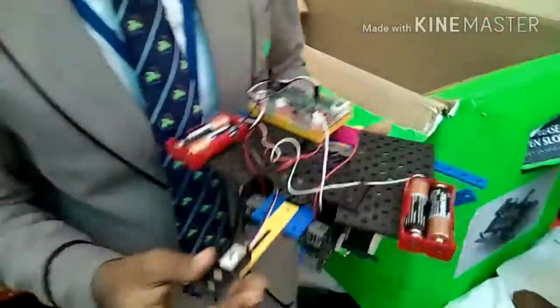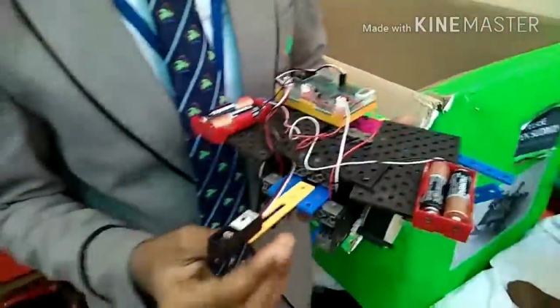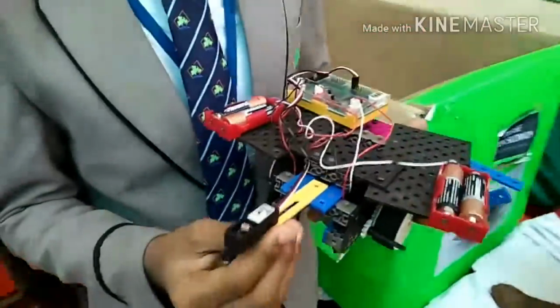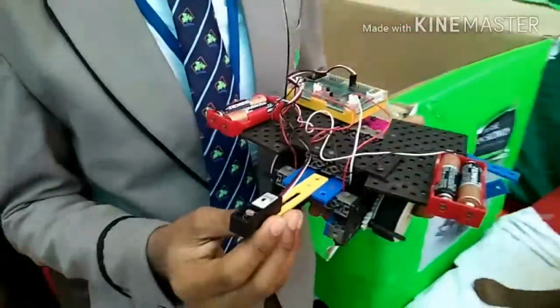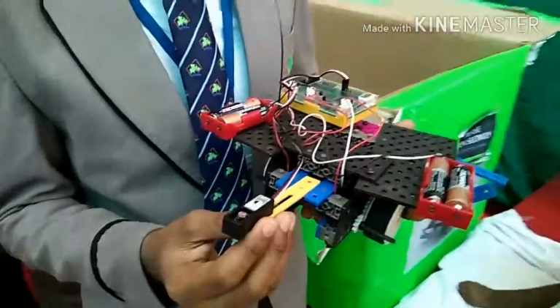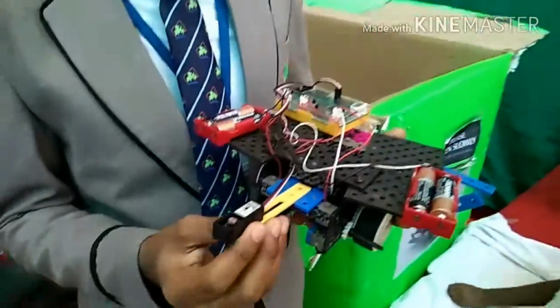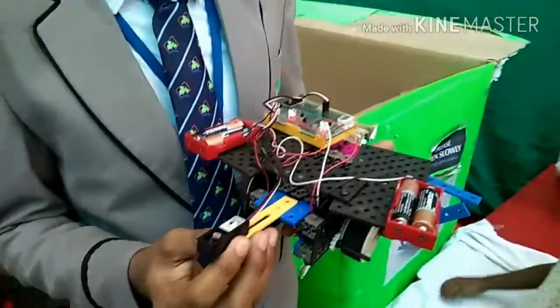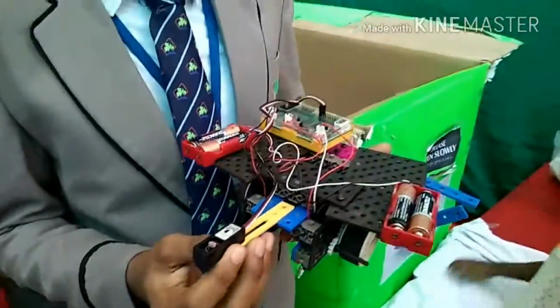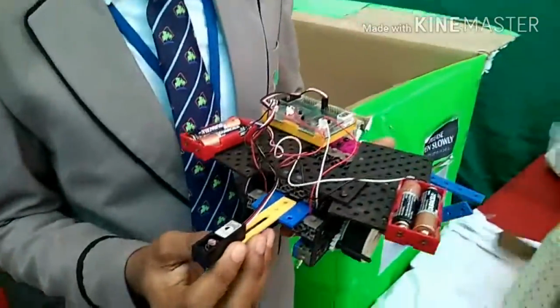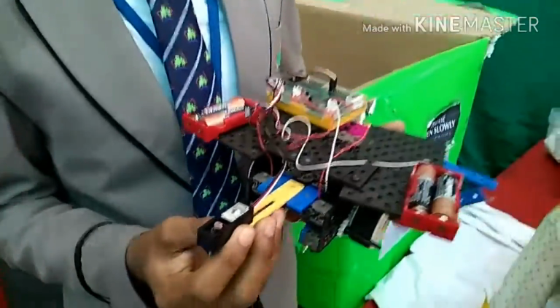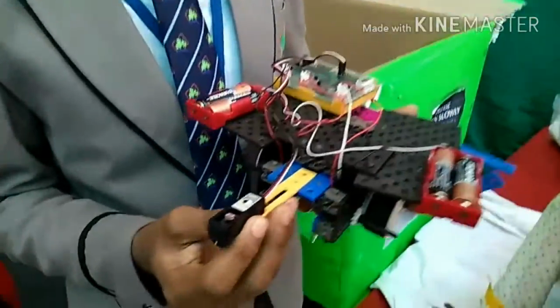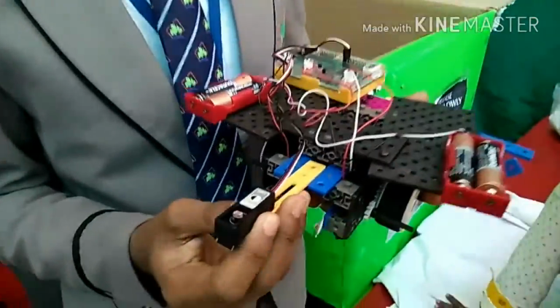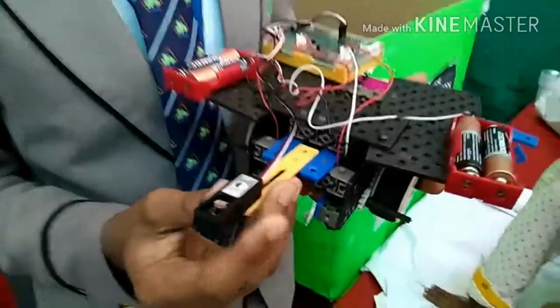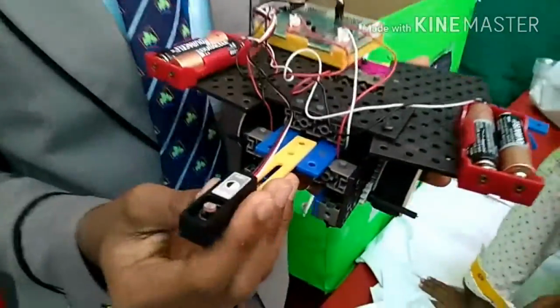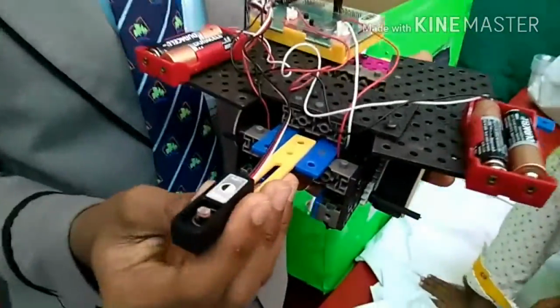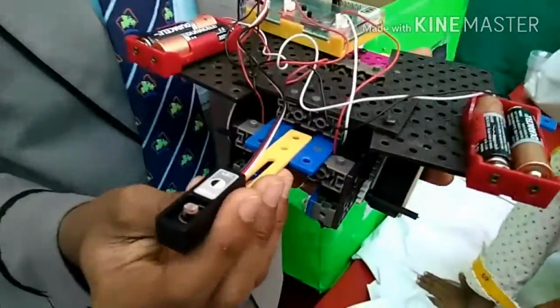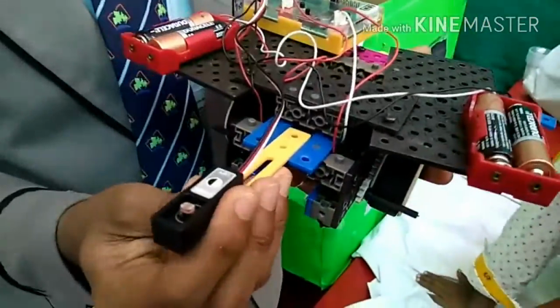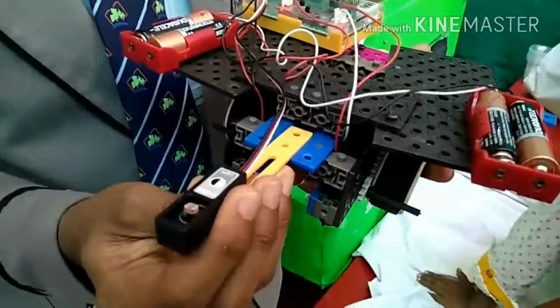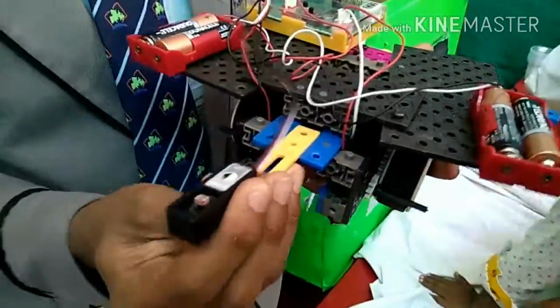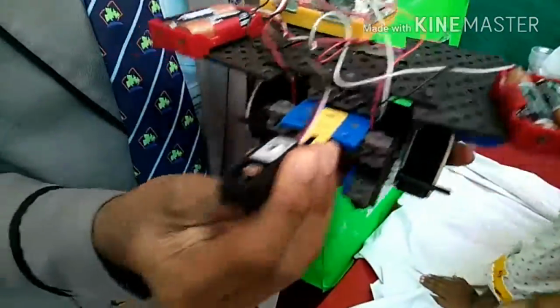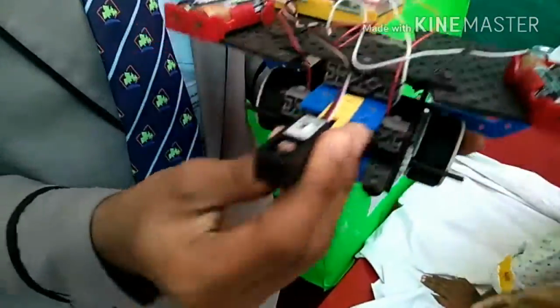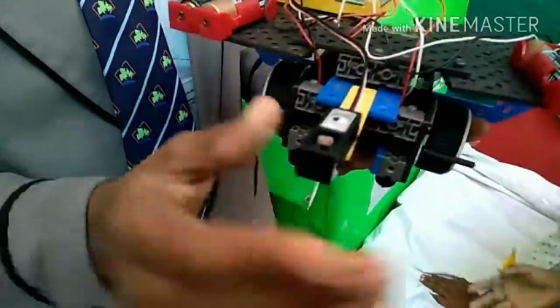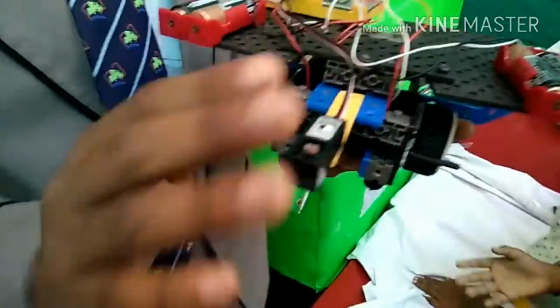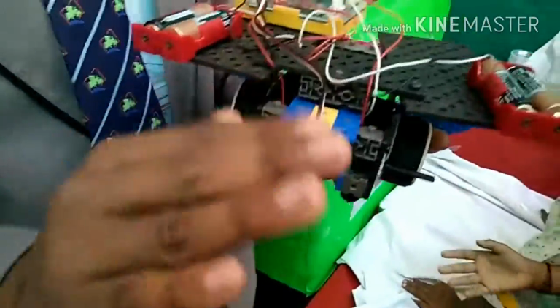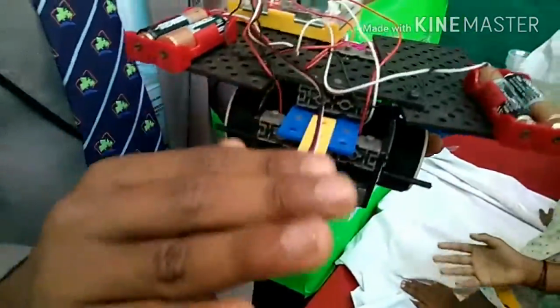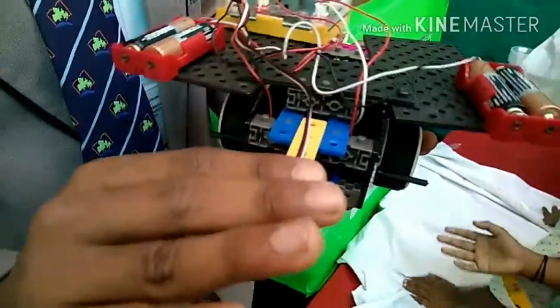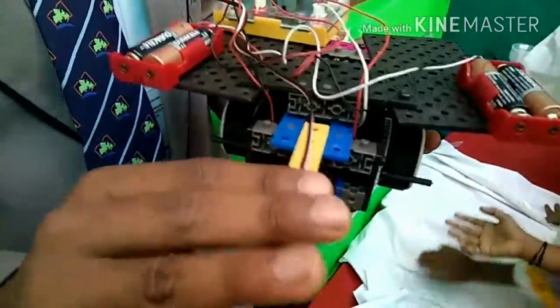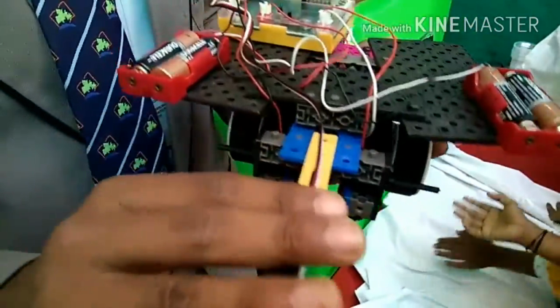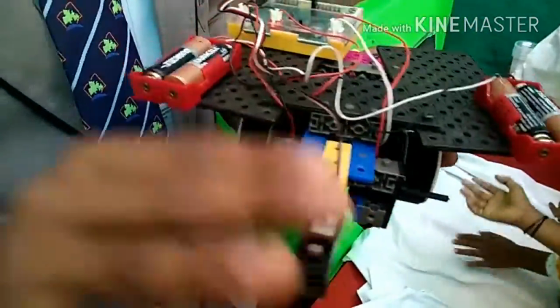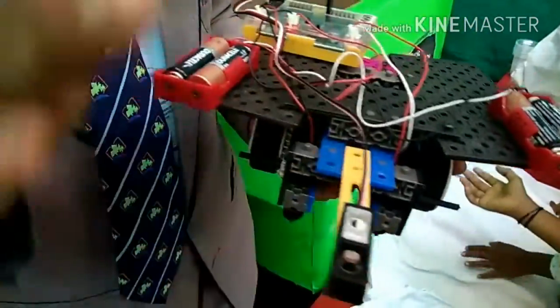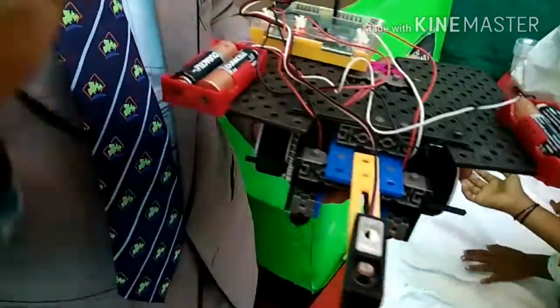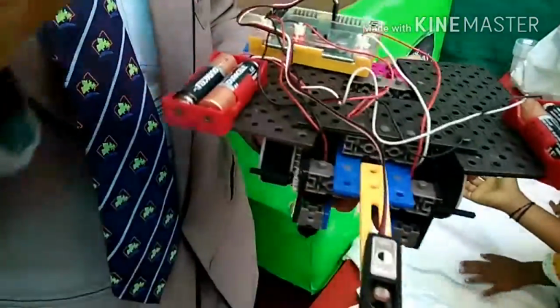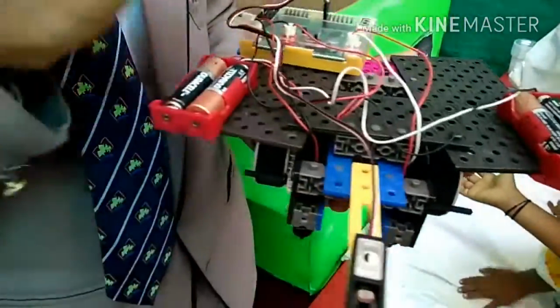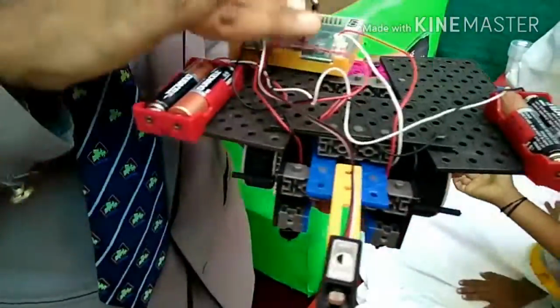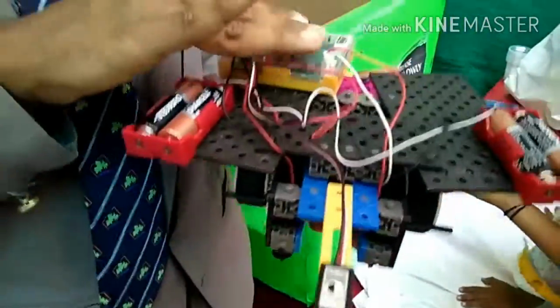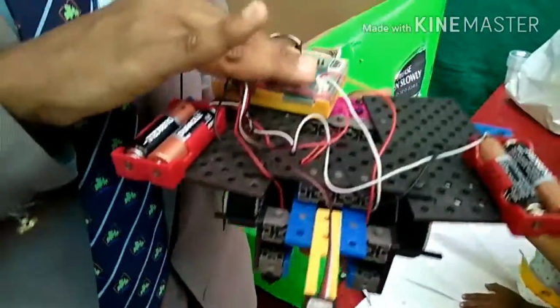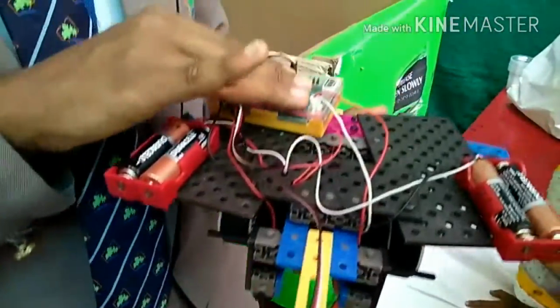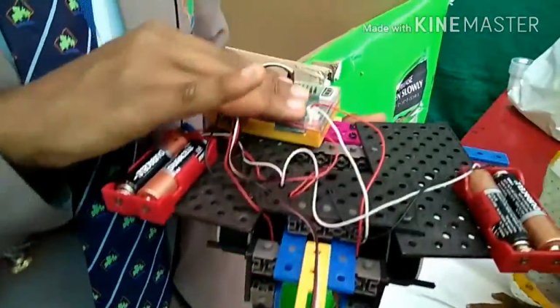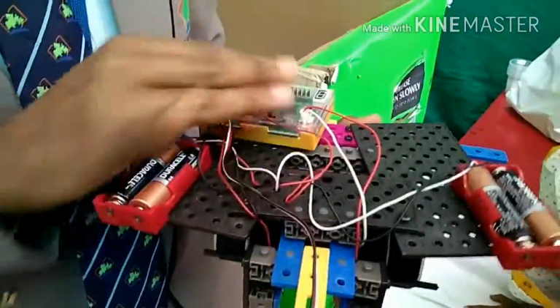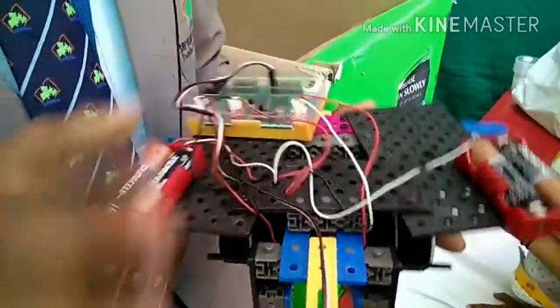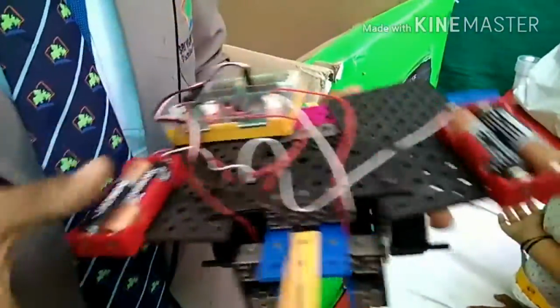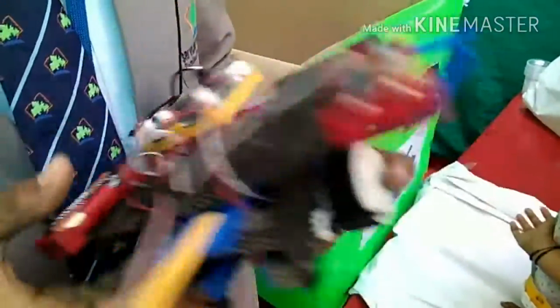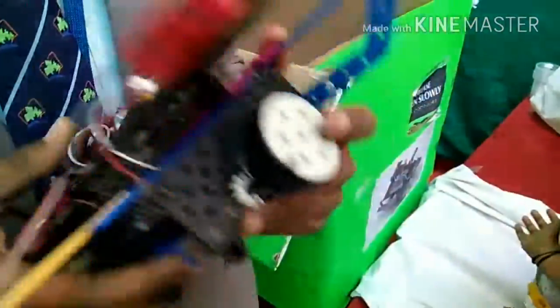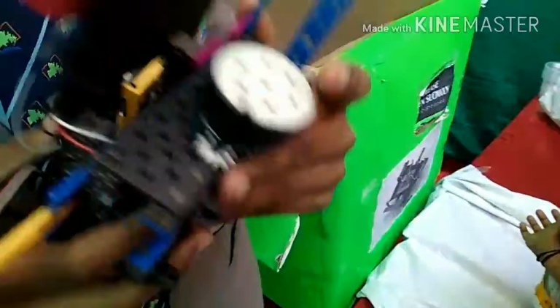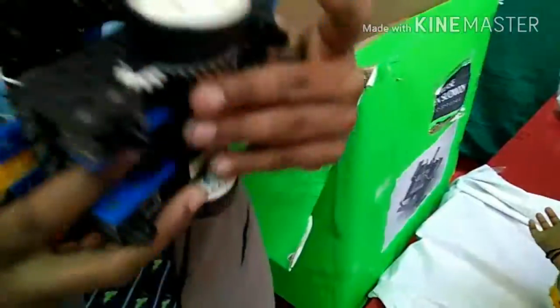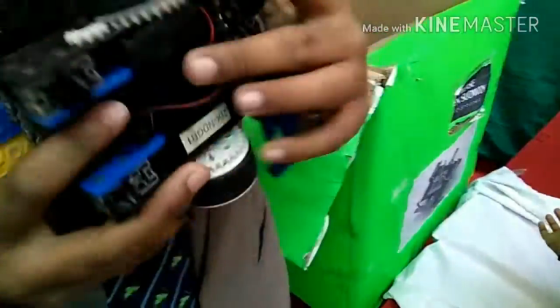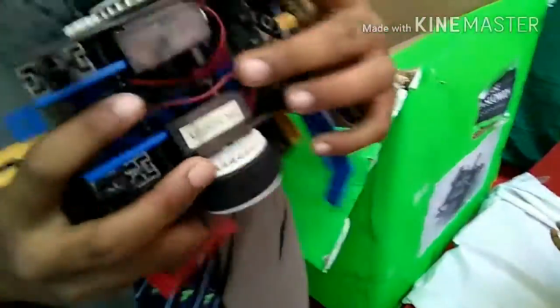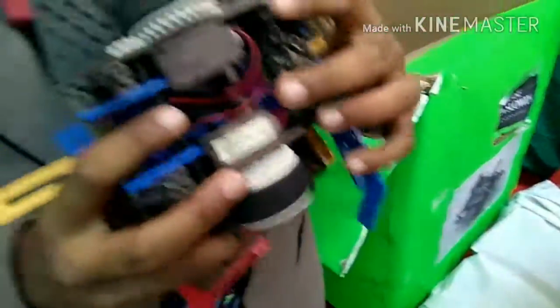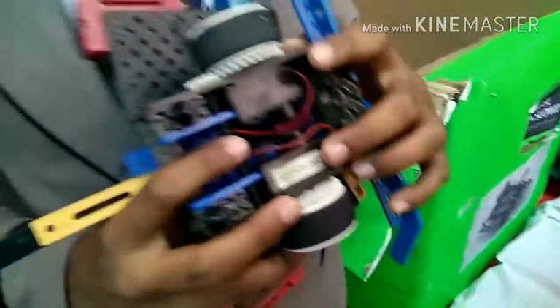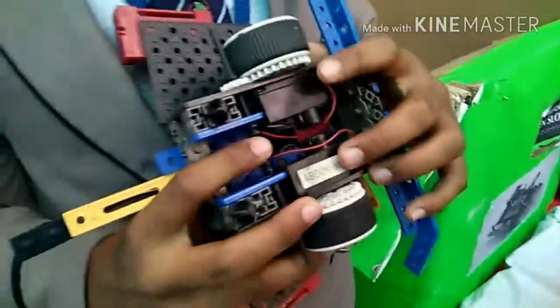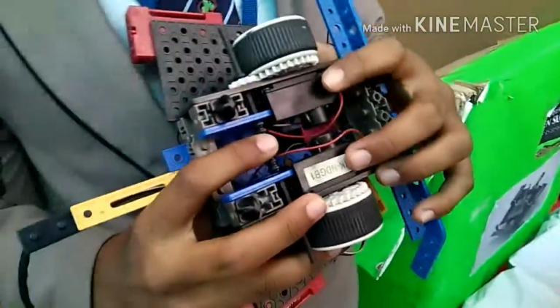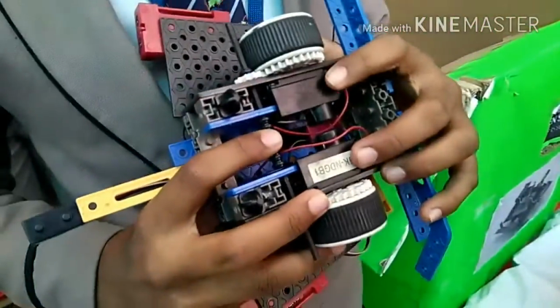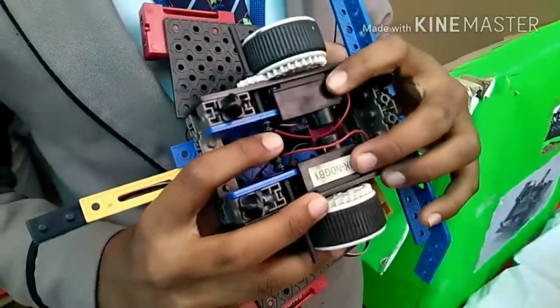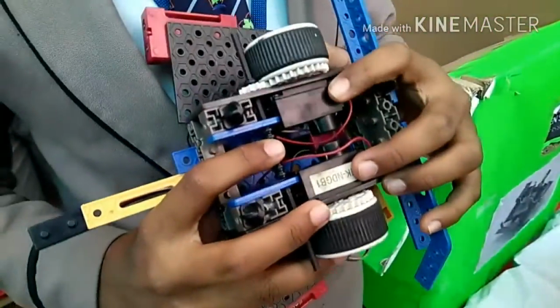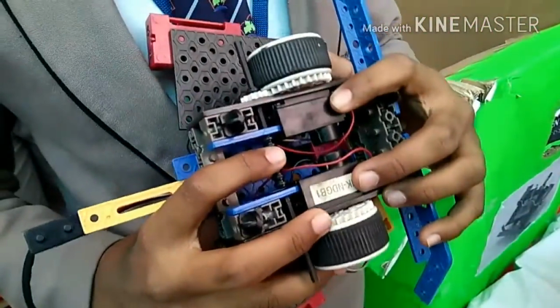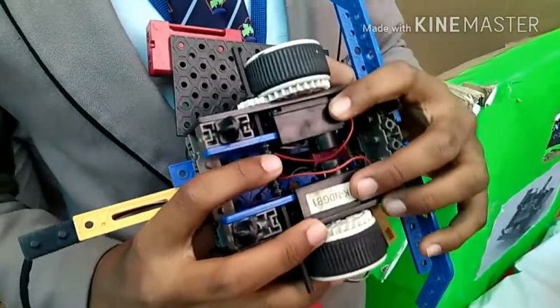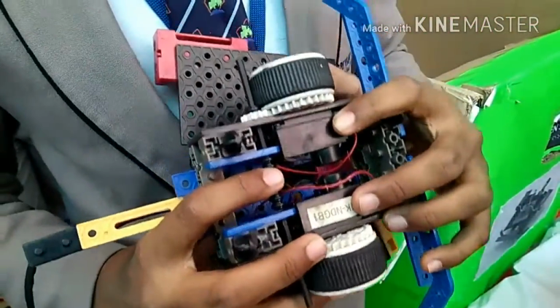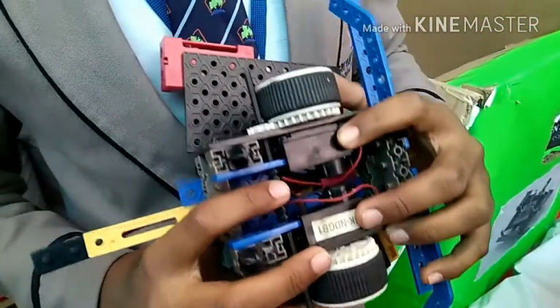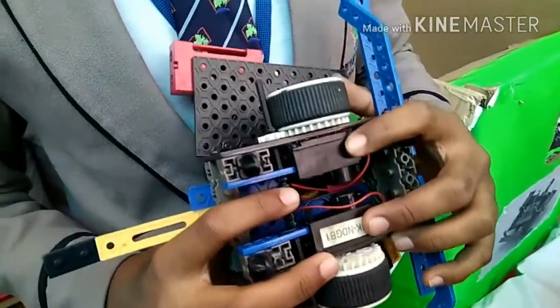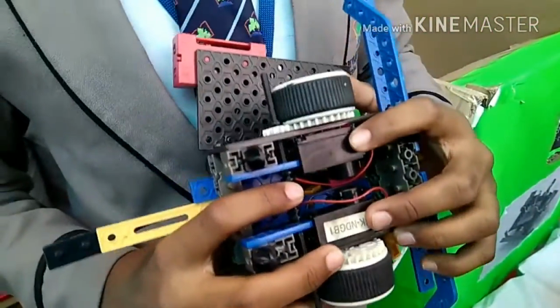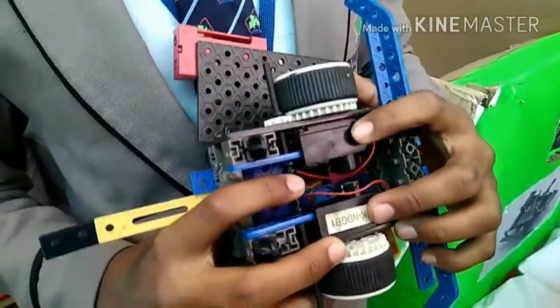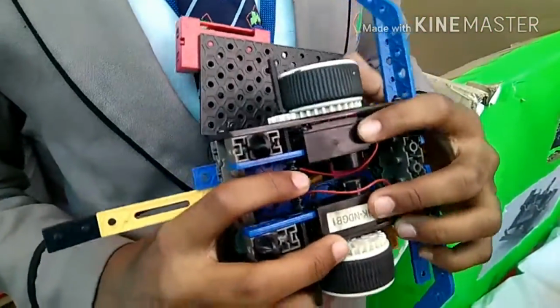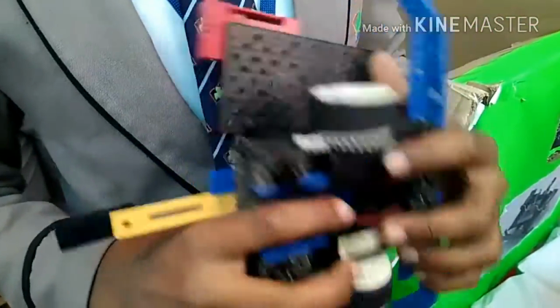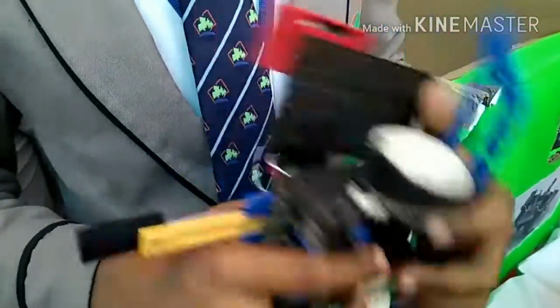This is a model of cockroach. This is a light sensor. This is a motherboard. These two are DC motors.